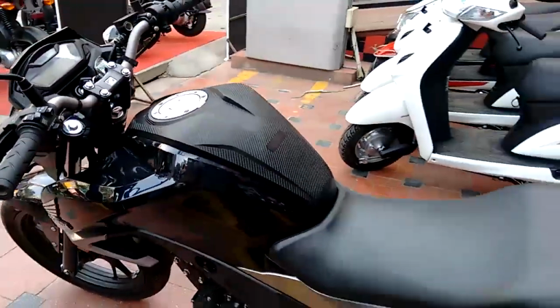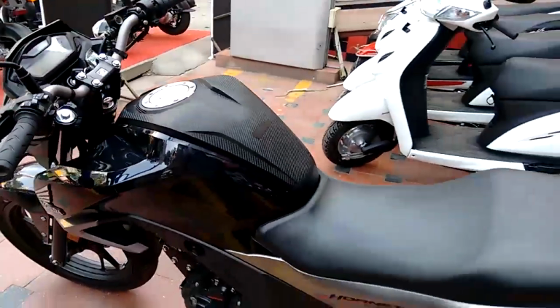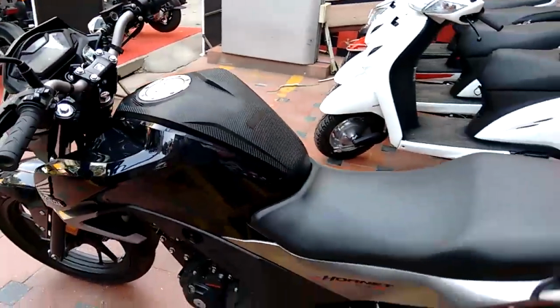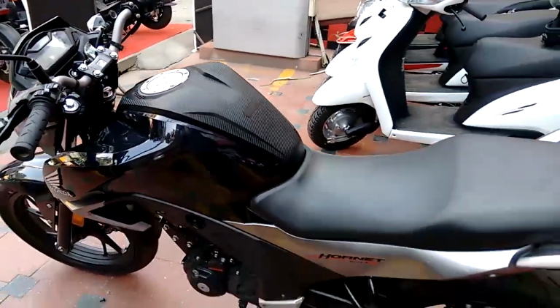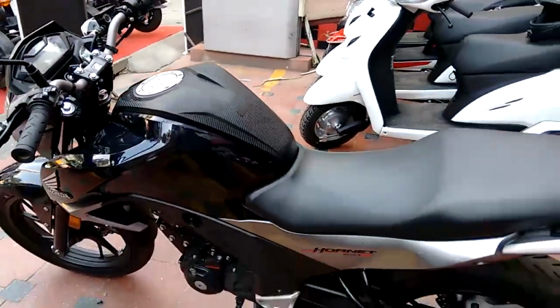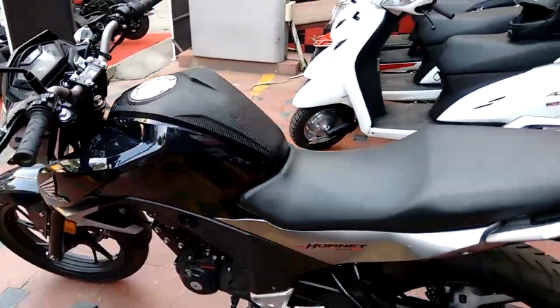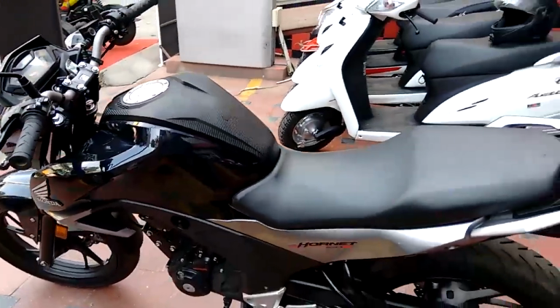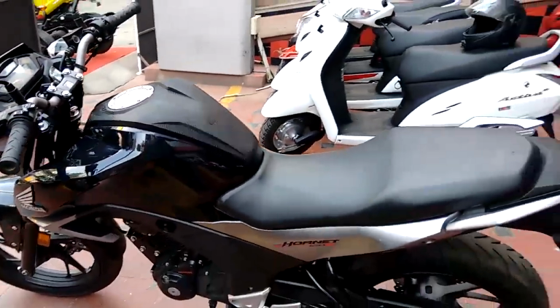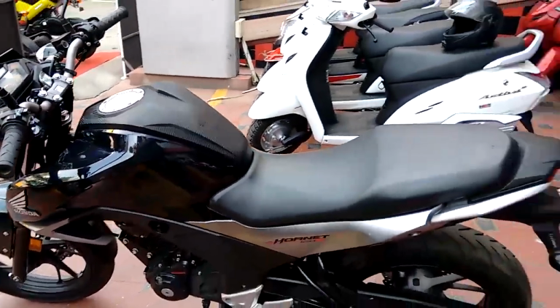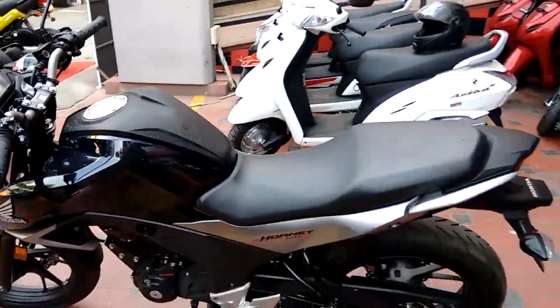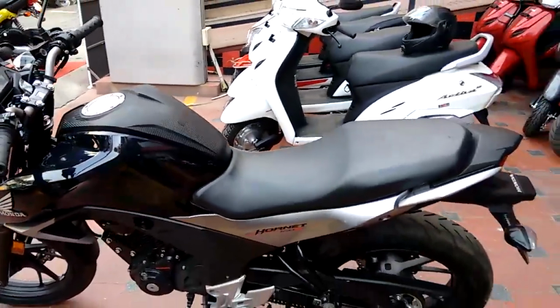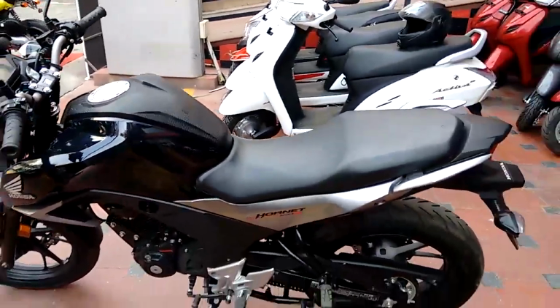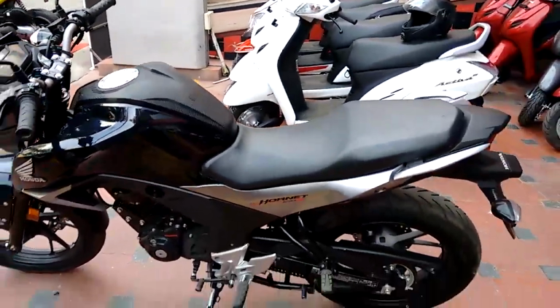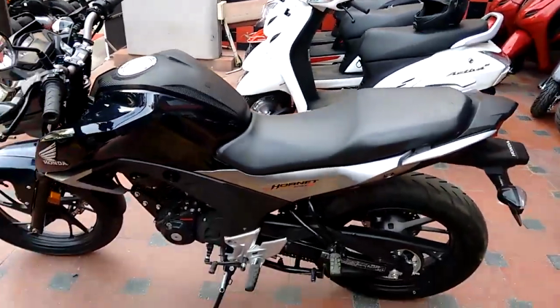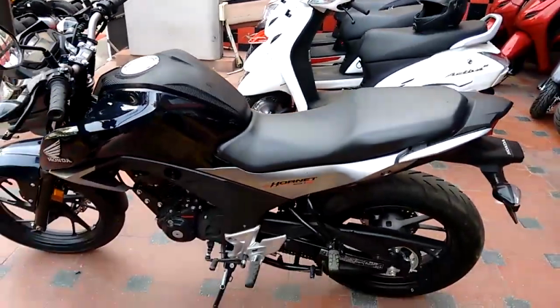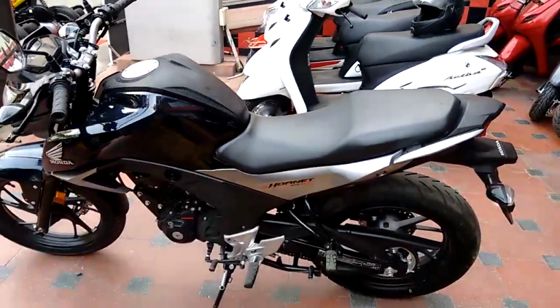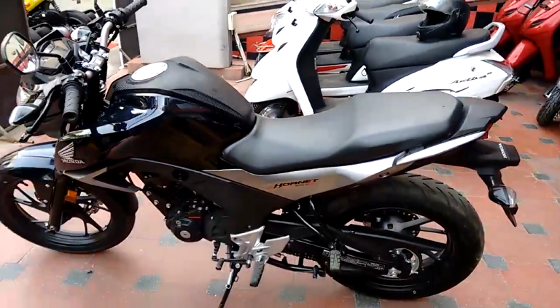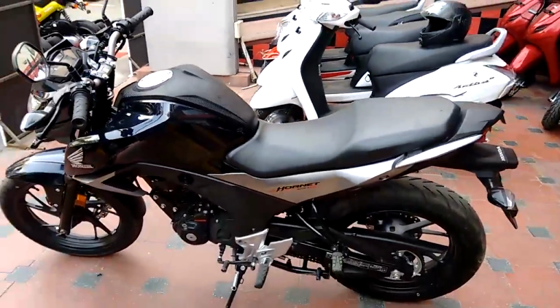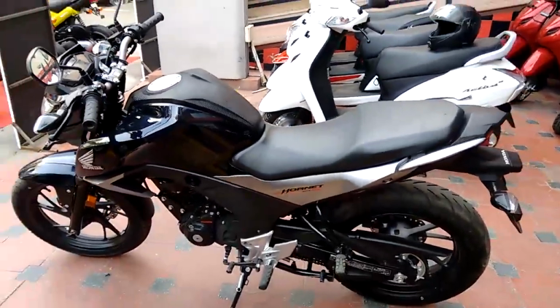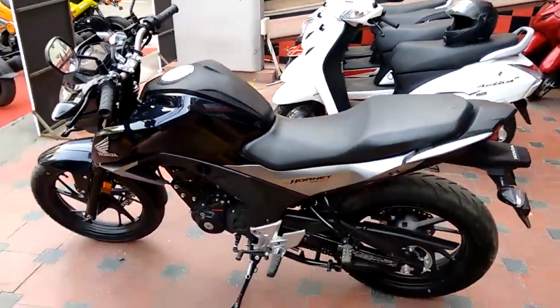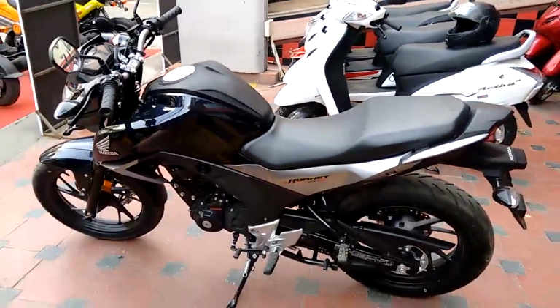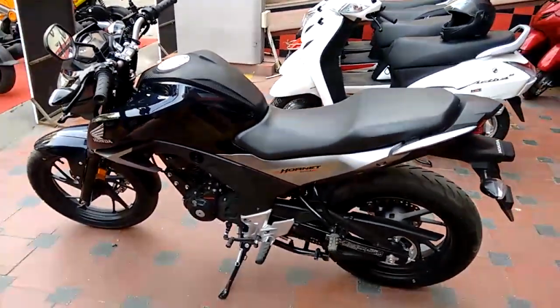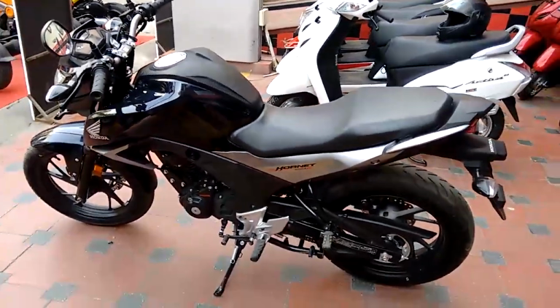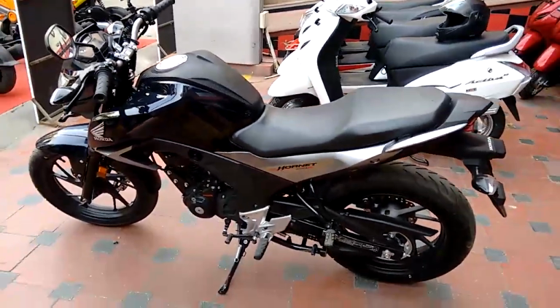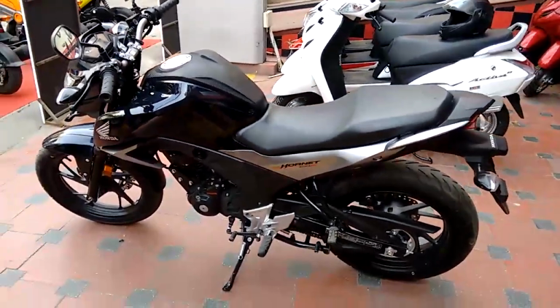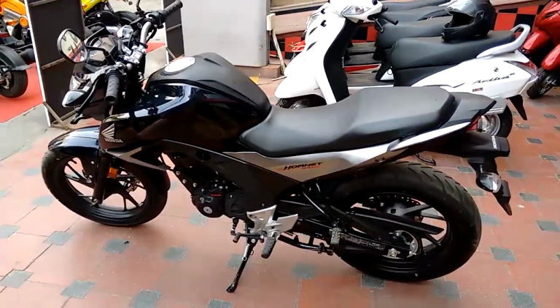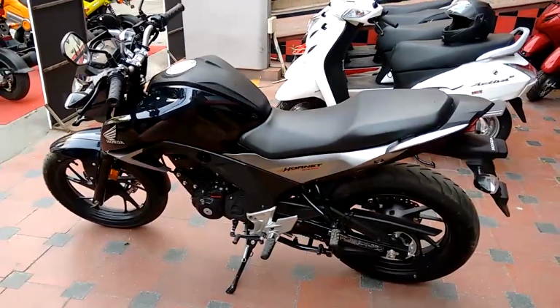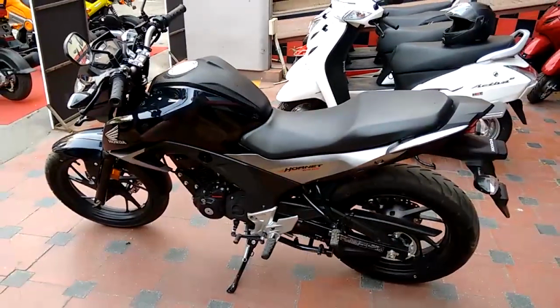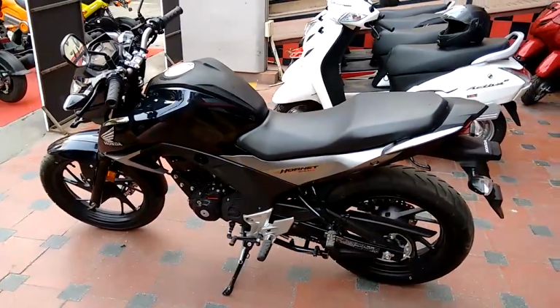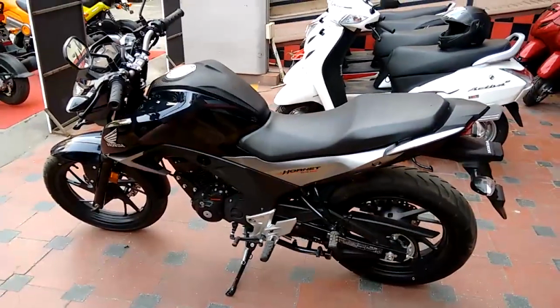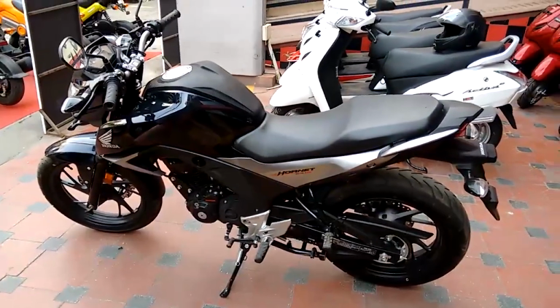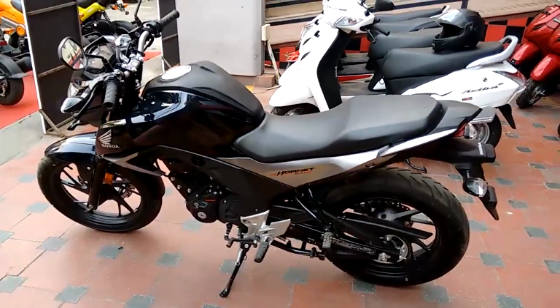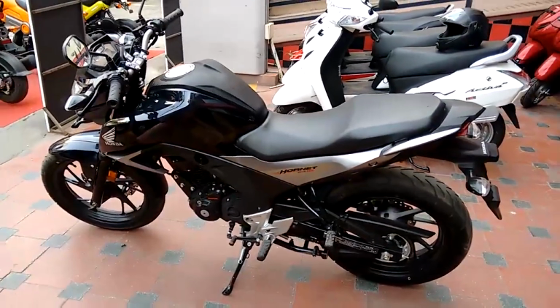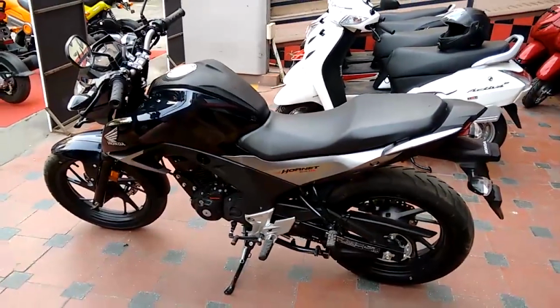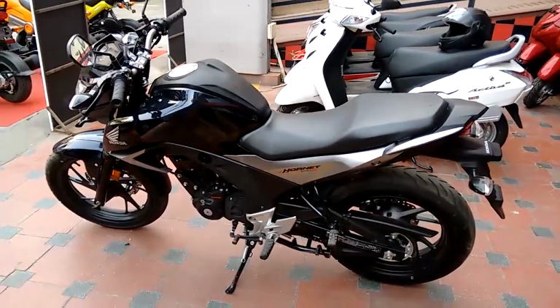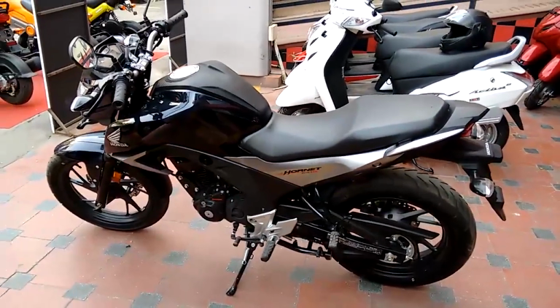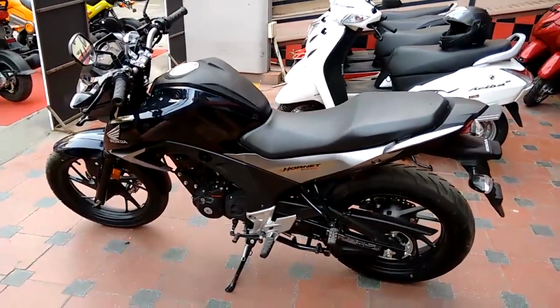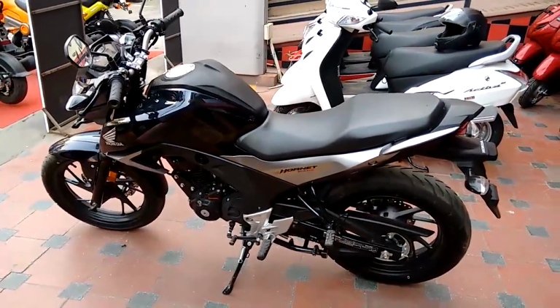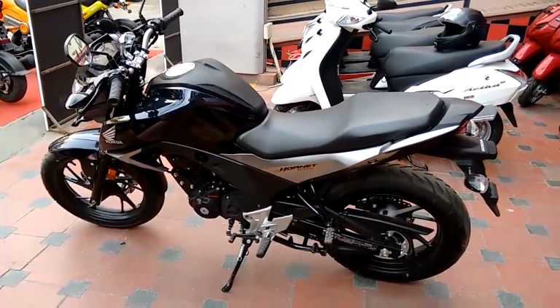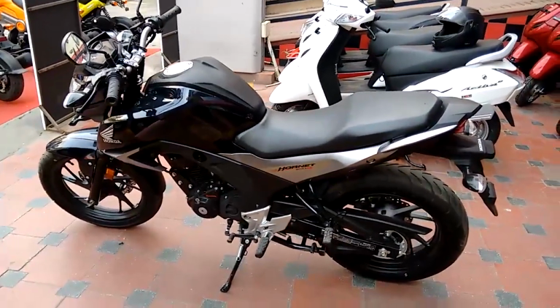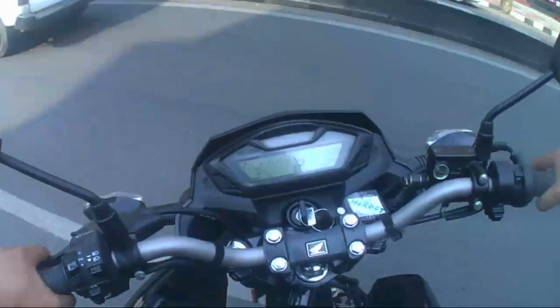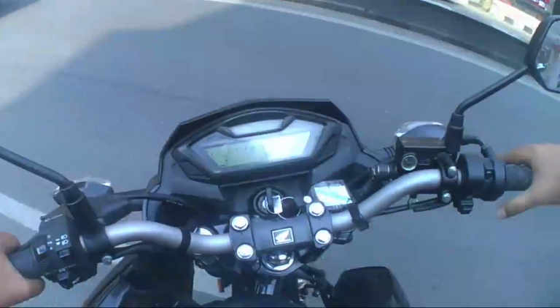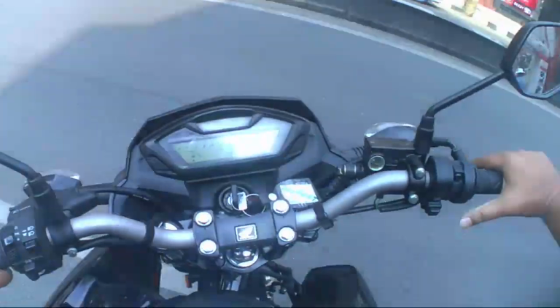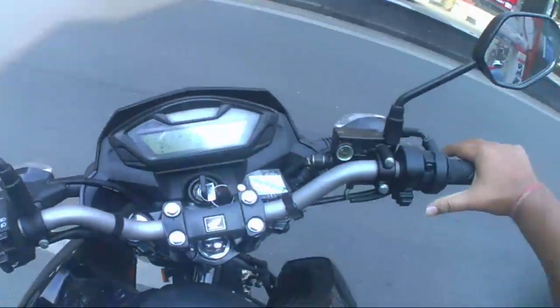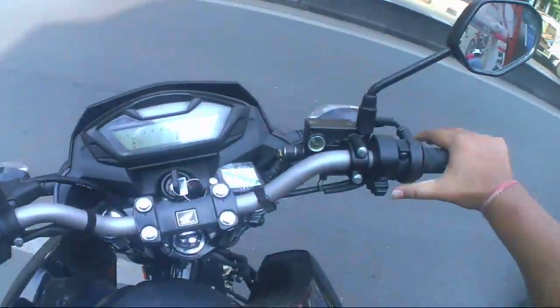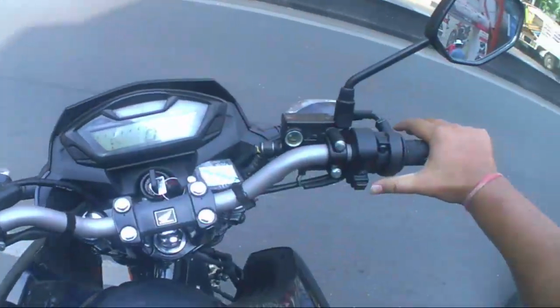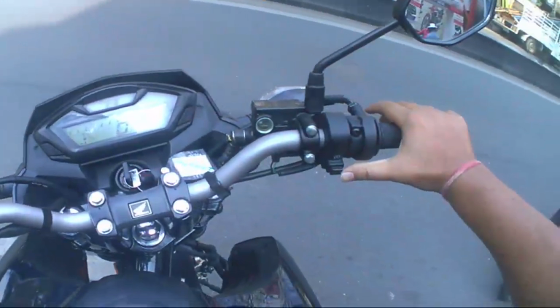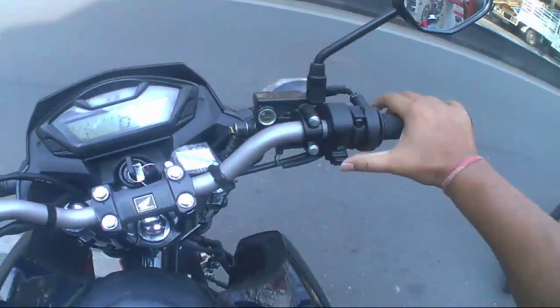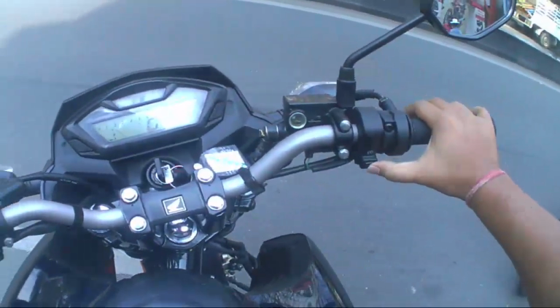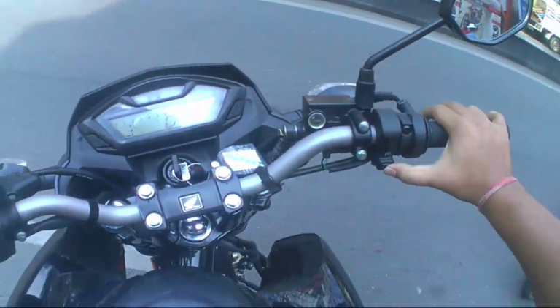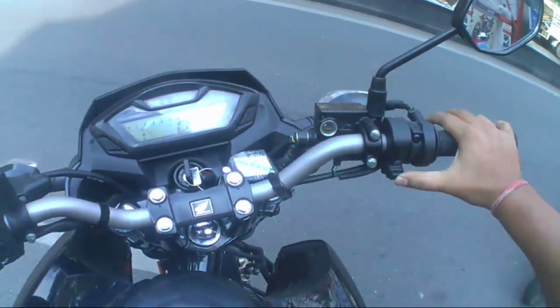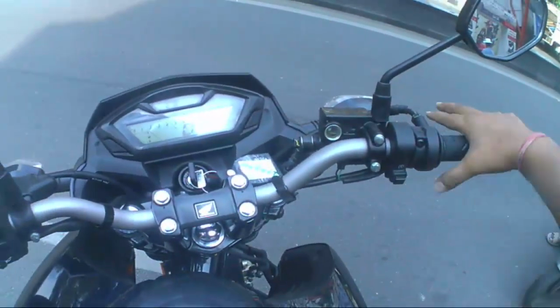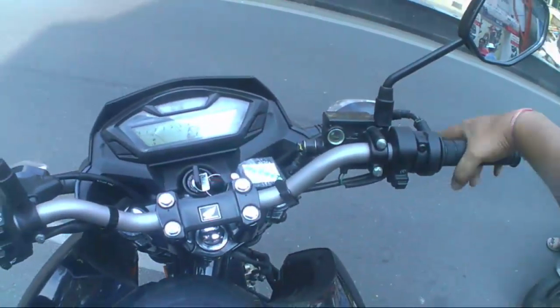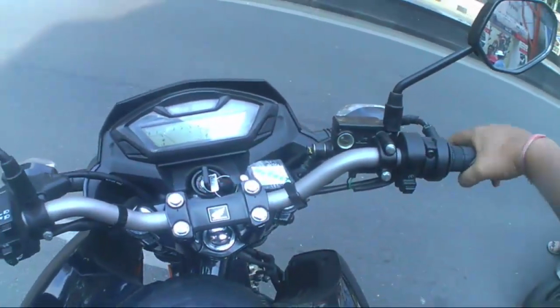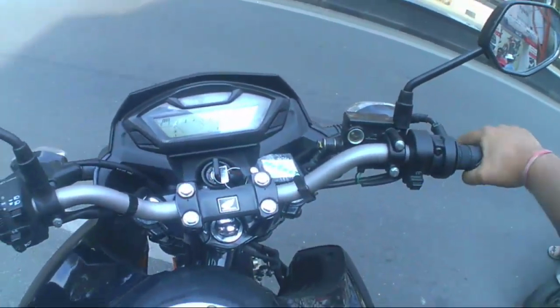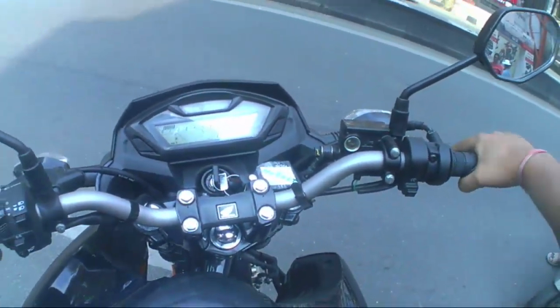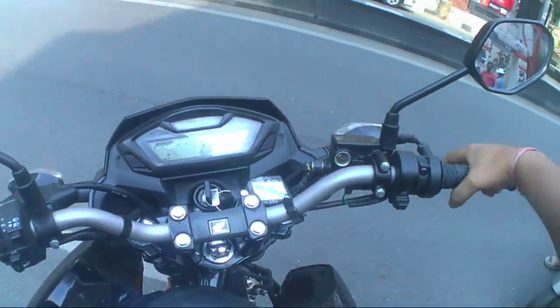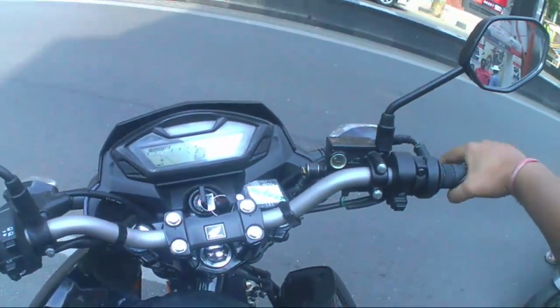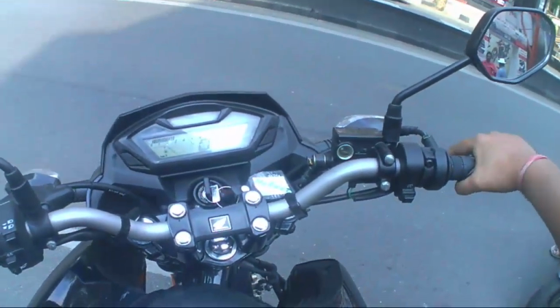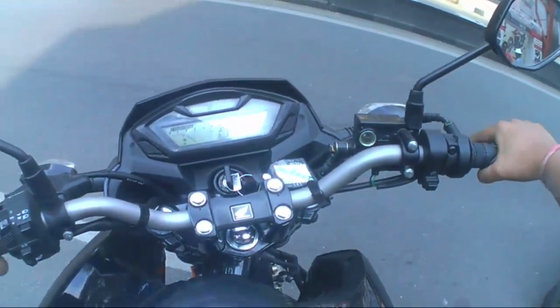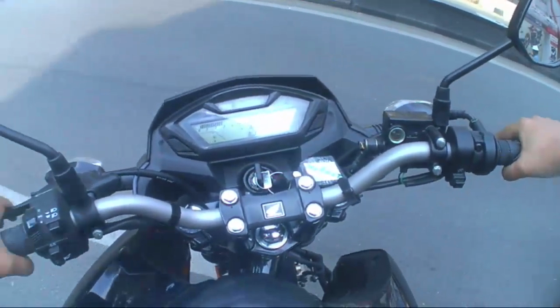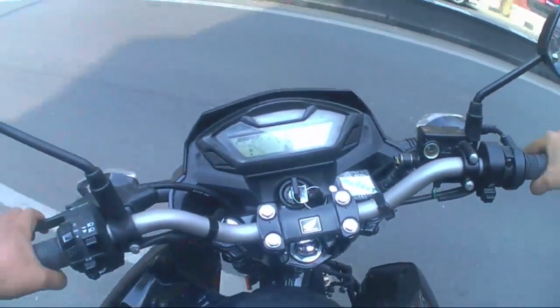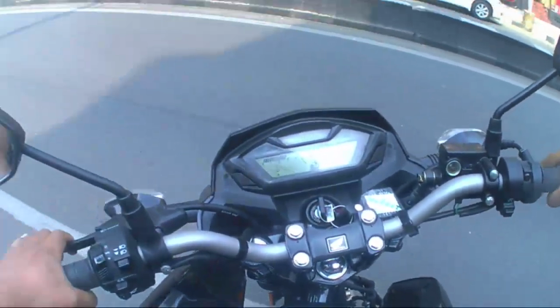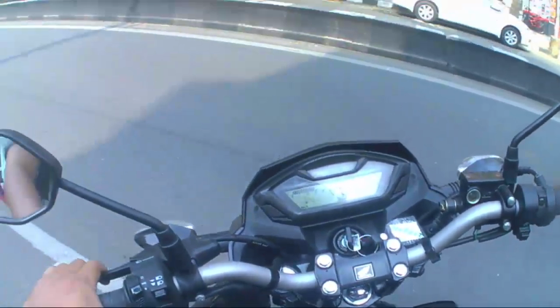Overall, the bike looks very great, attractive, and muscular. Now it's time for a test ride.